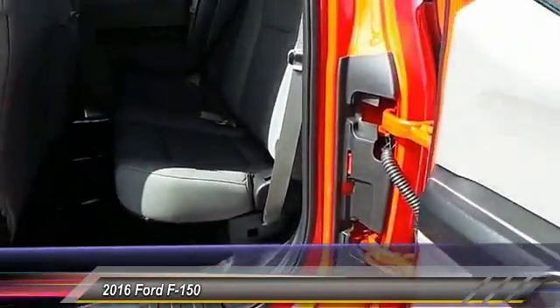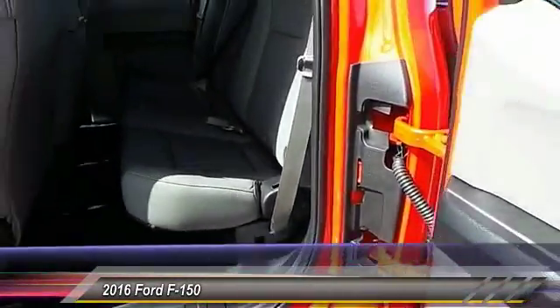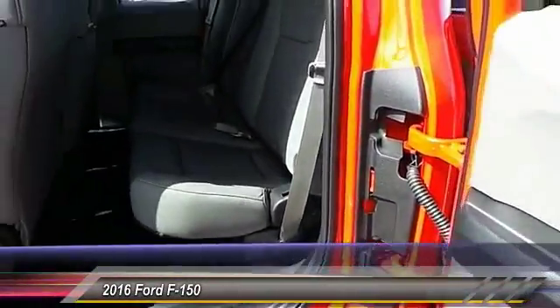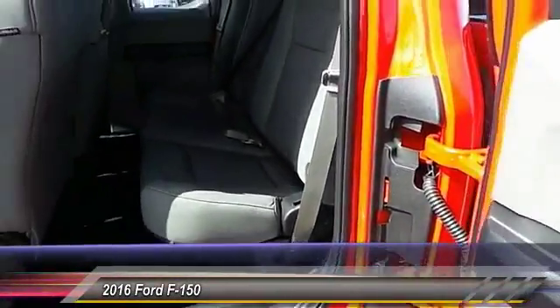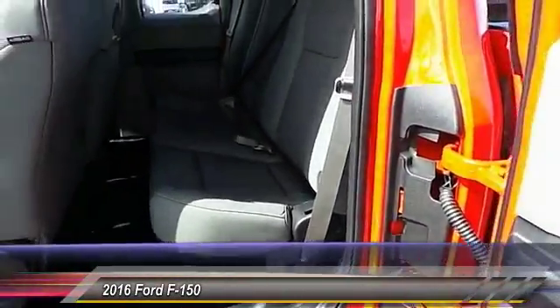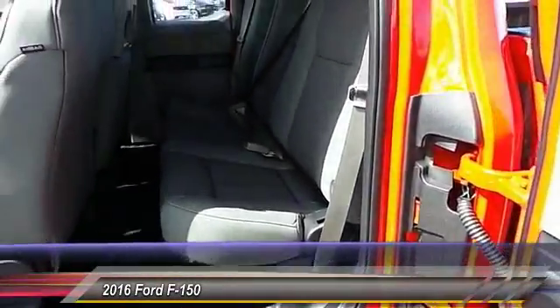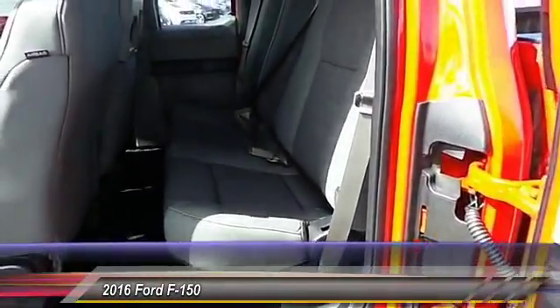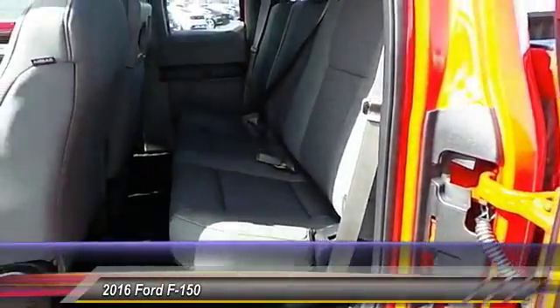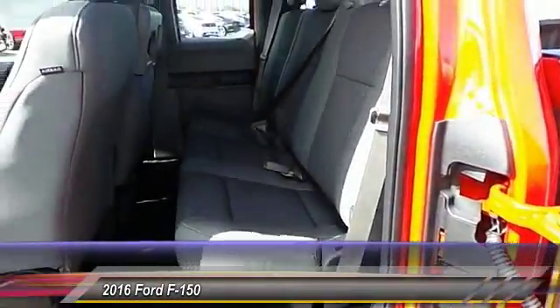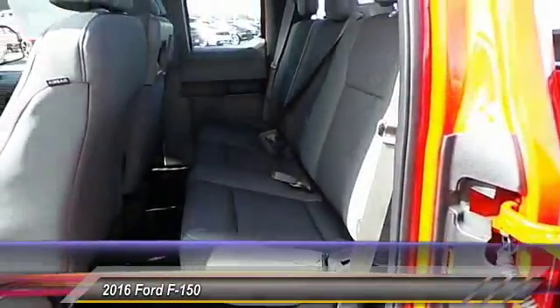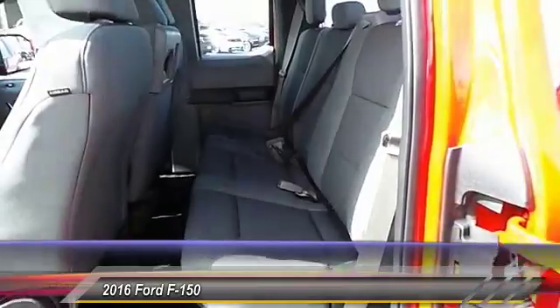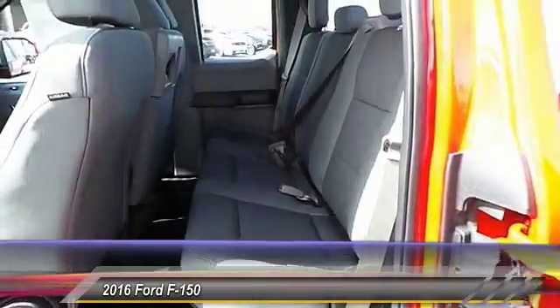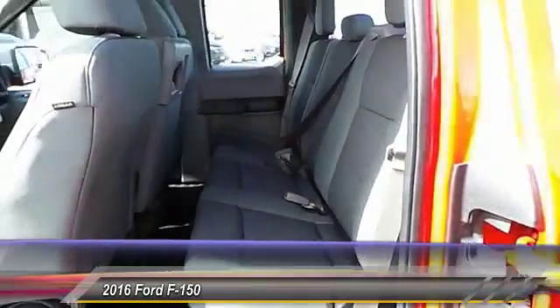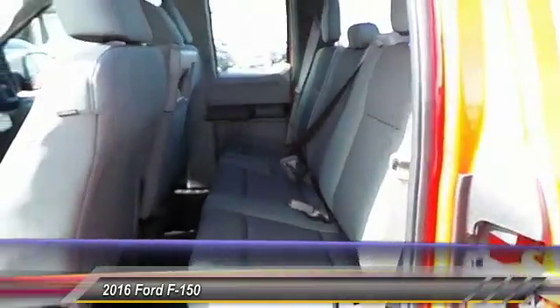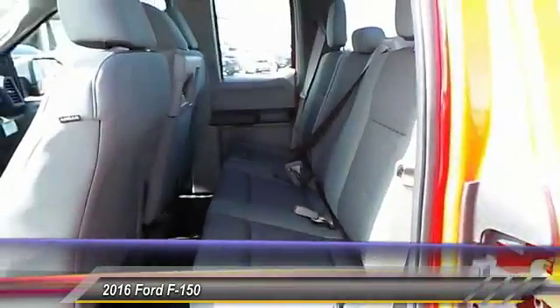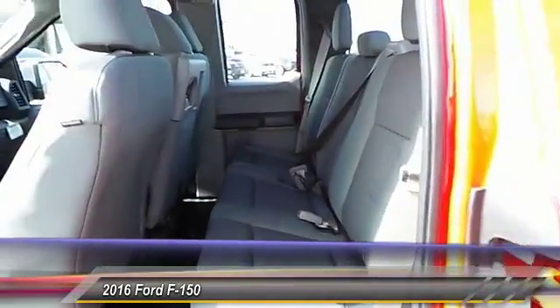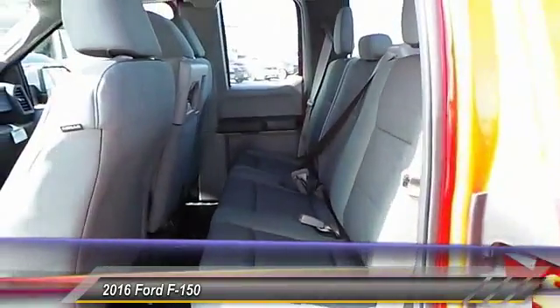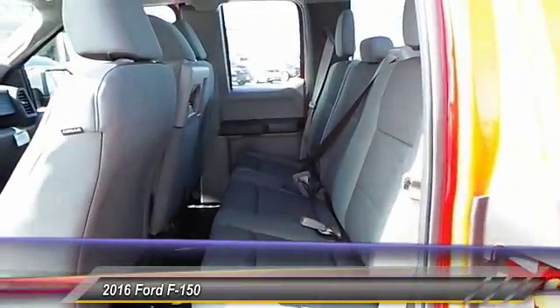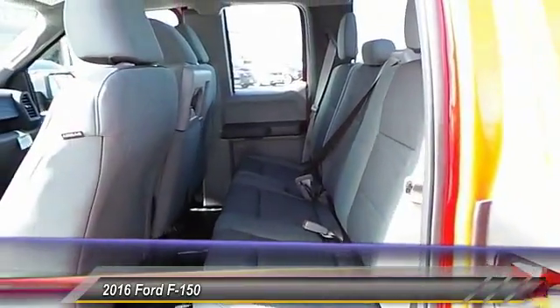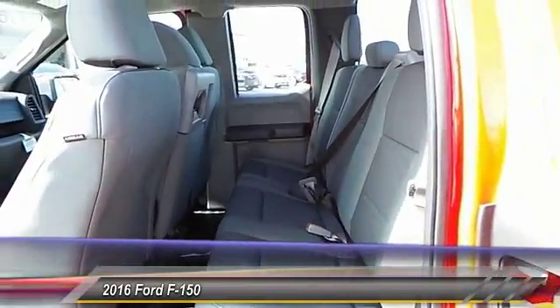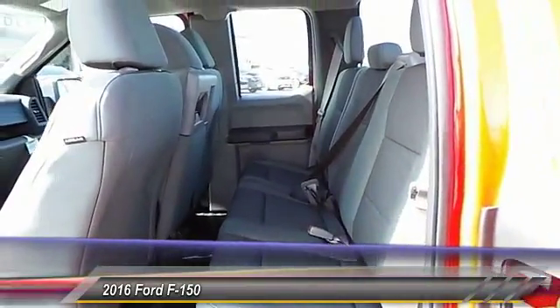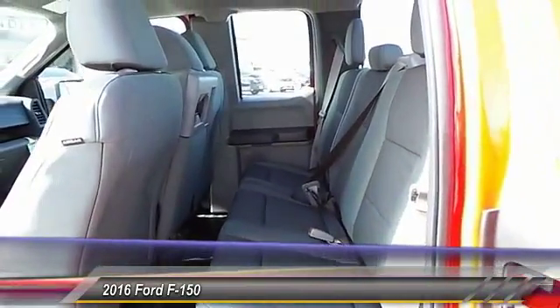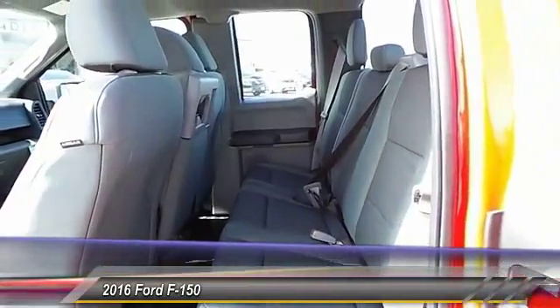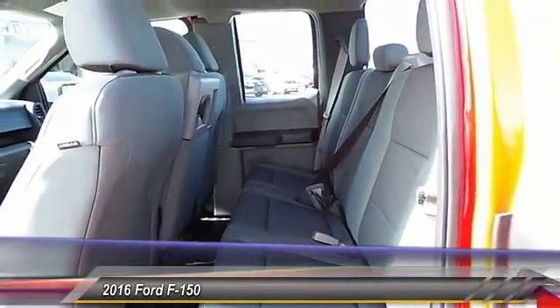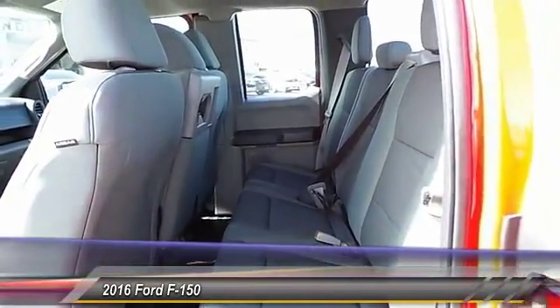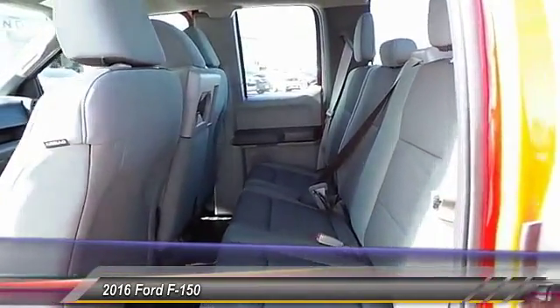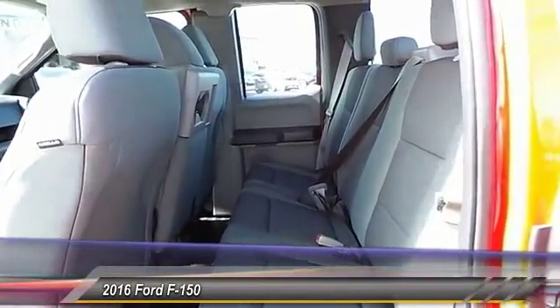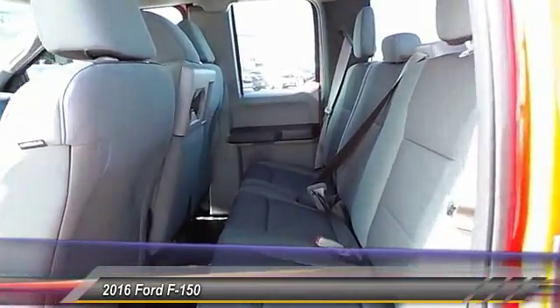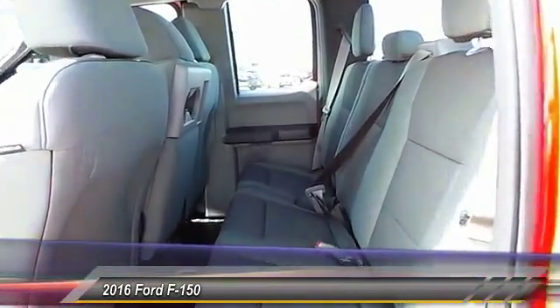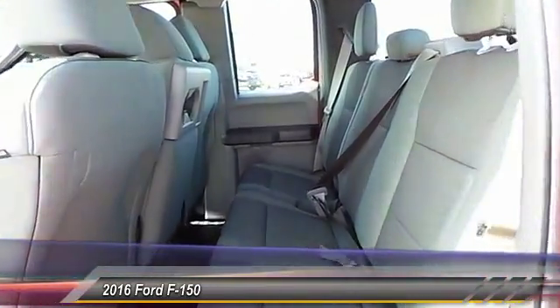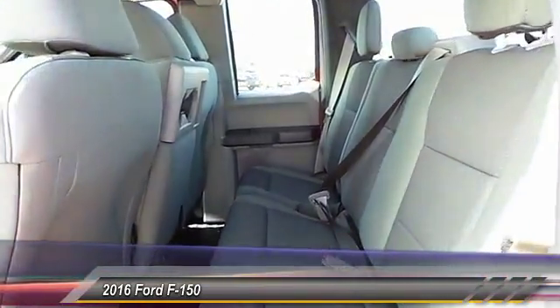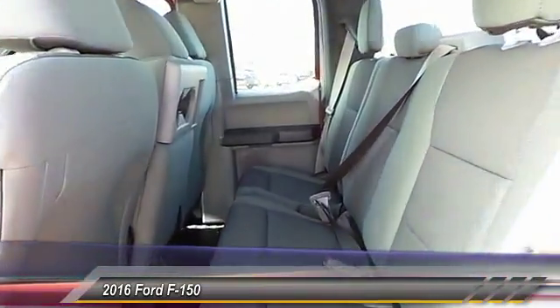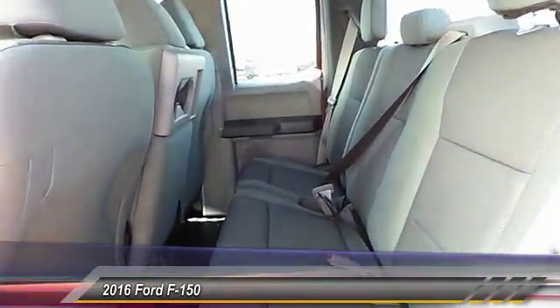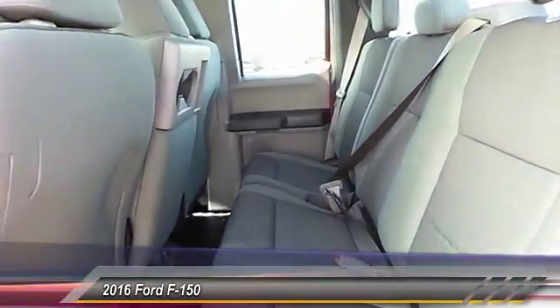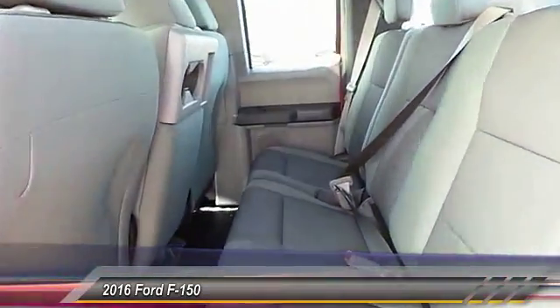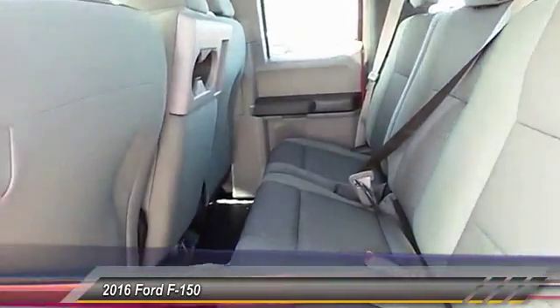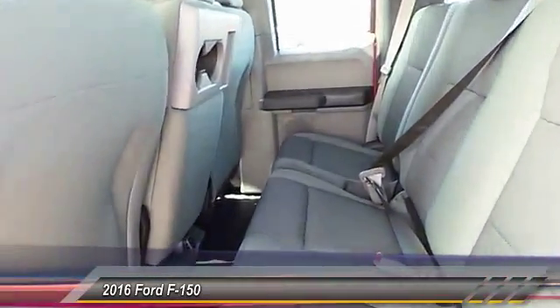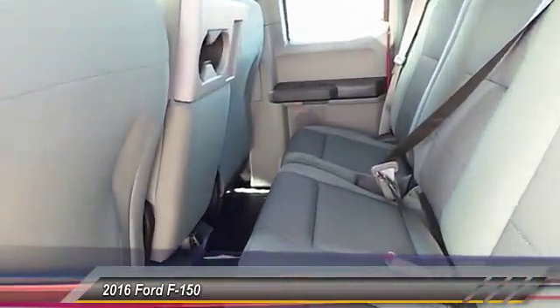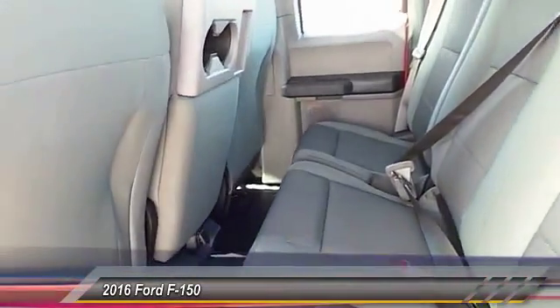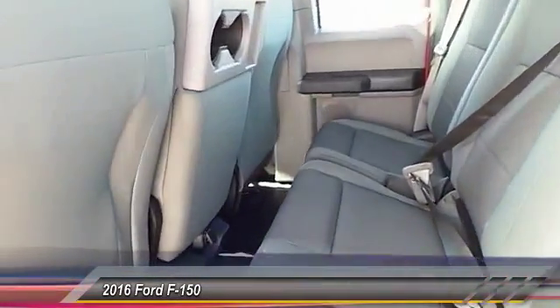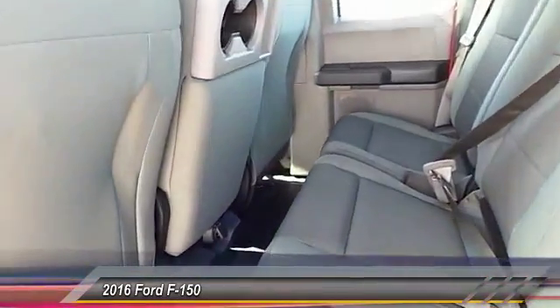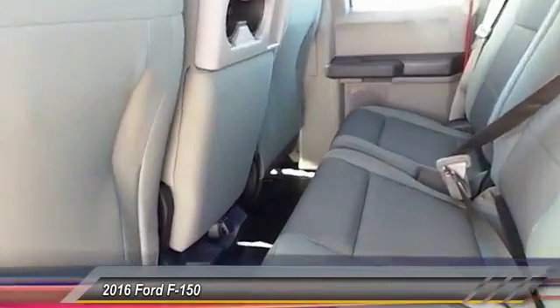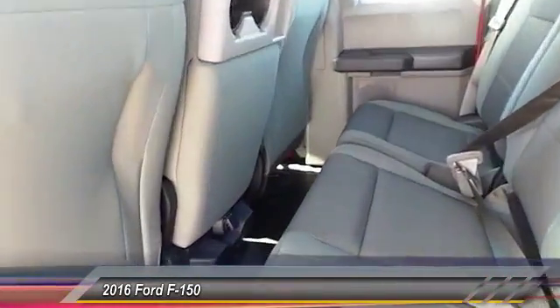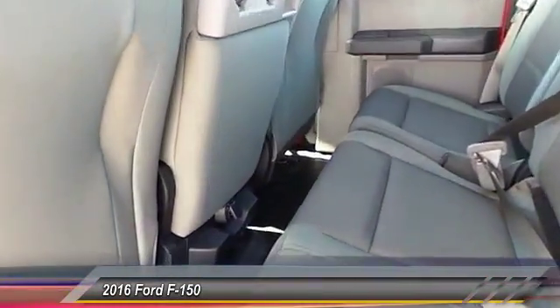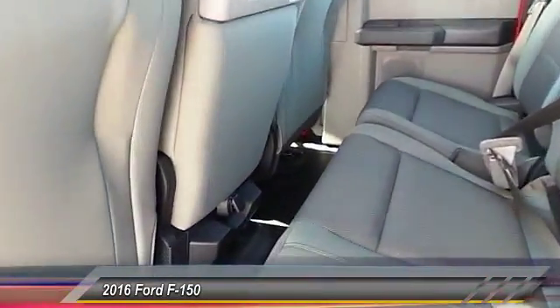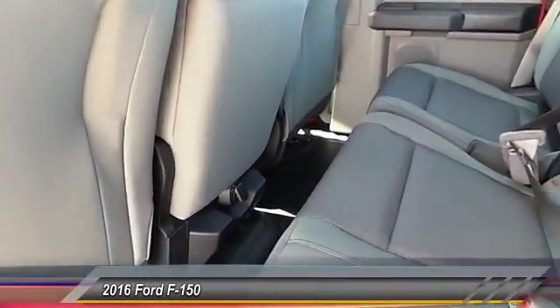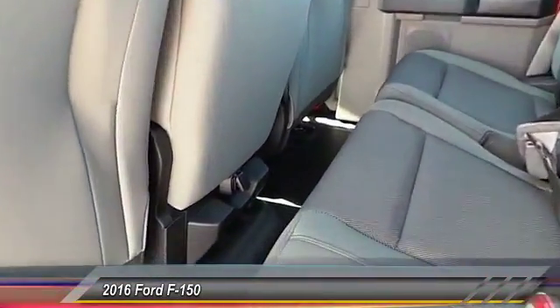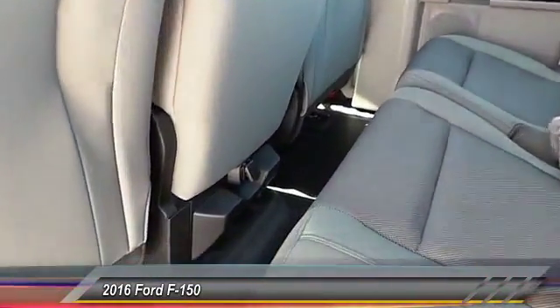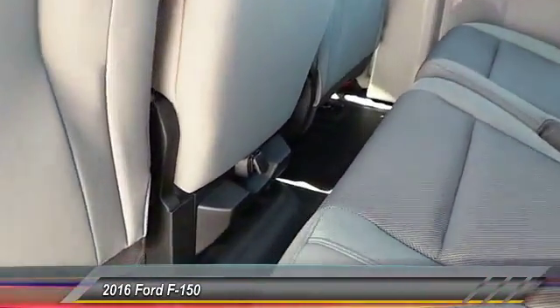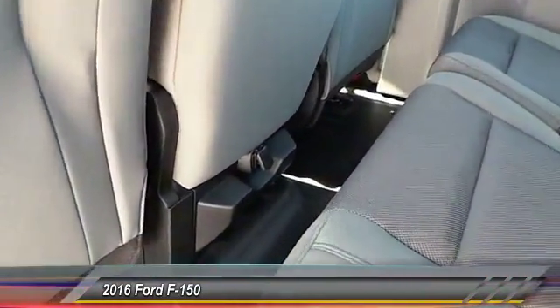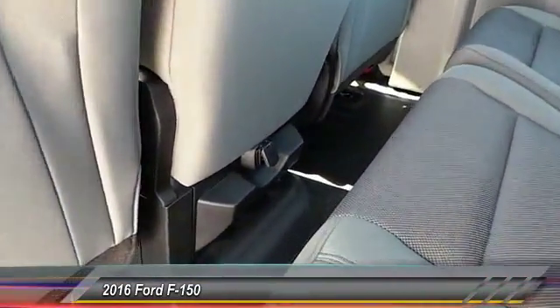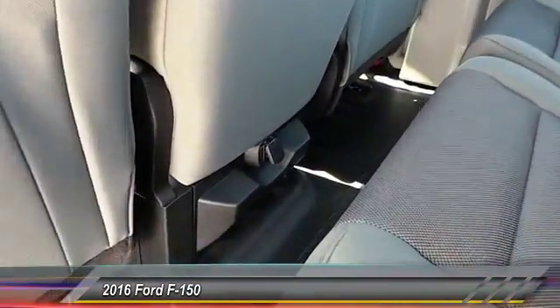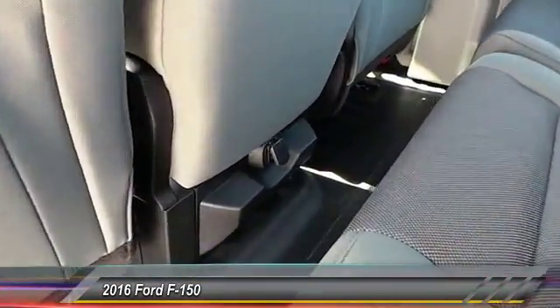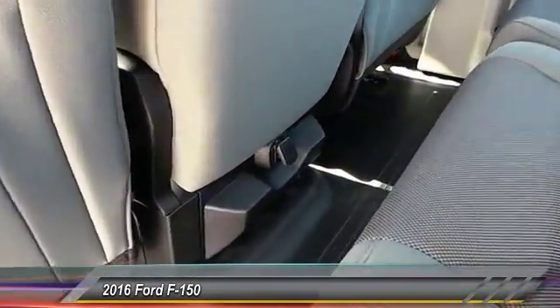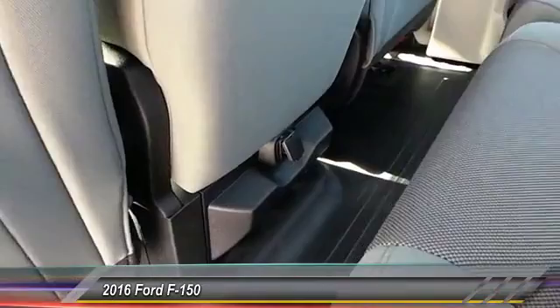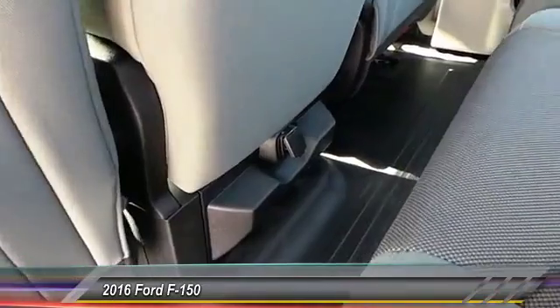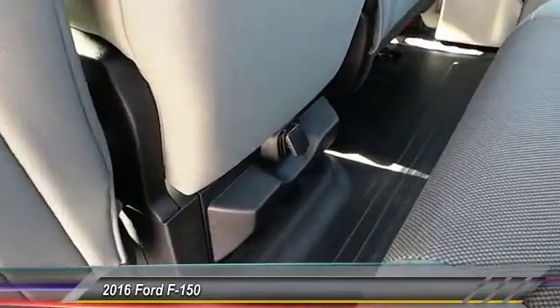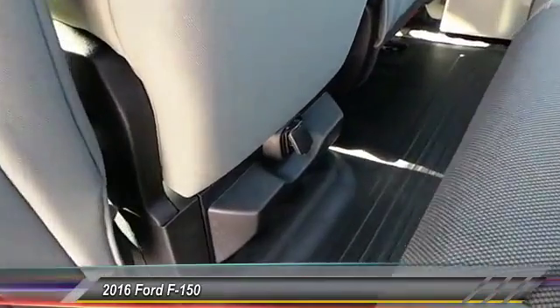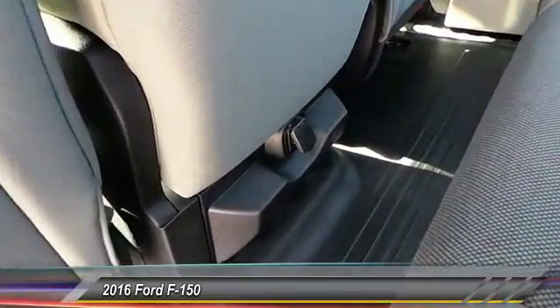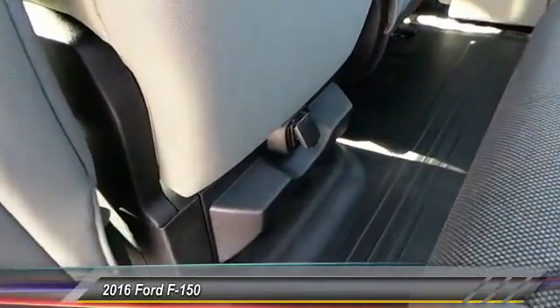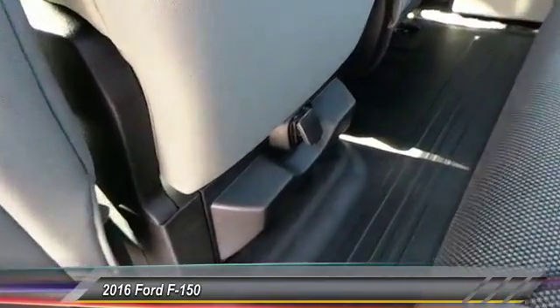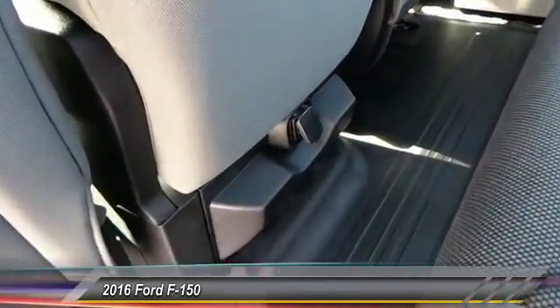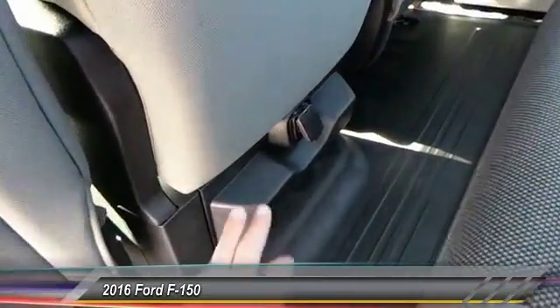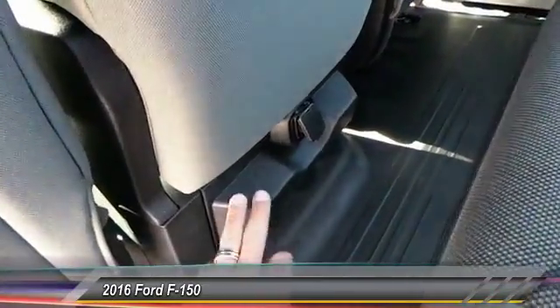Backup camera, traction control, automatic stability control, center armrest, power windows, power door locks.